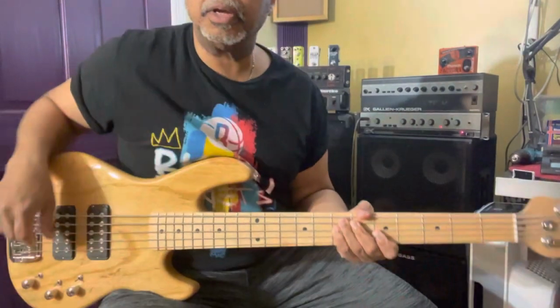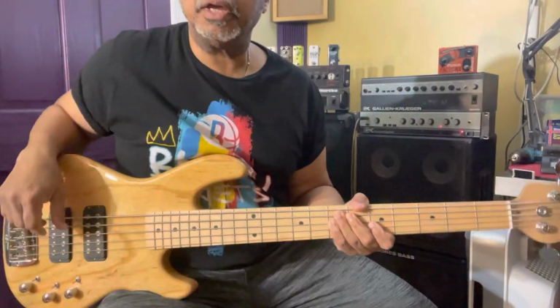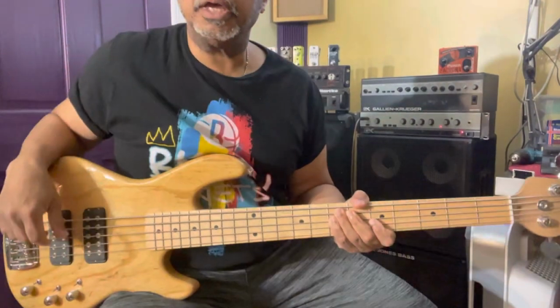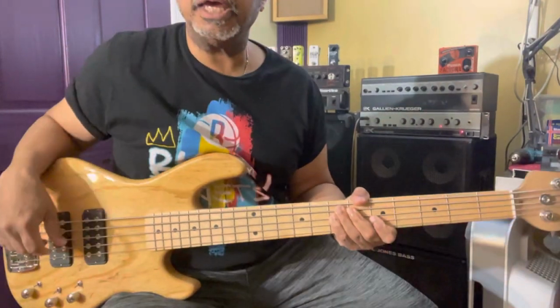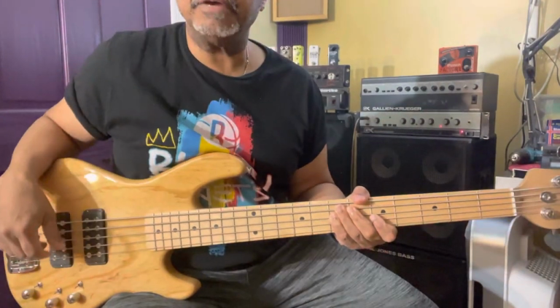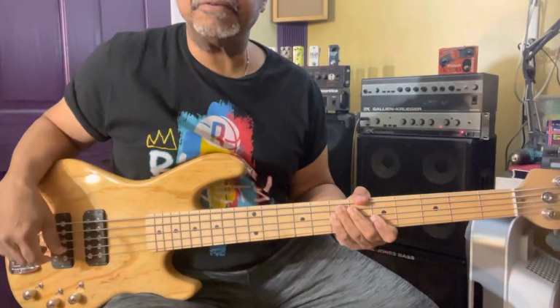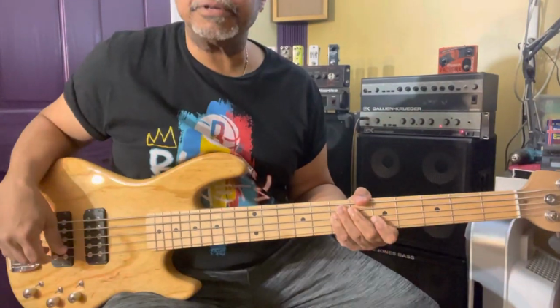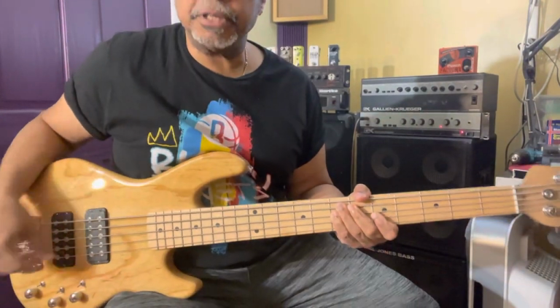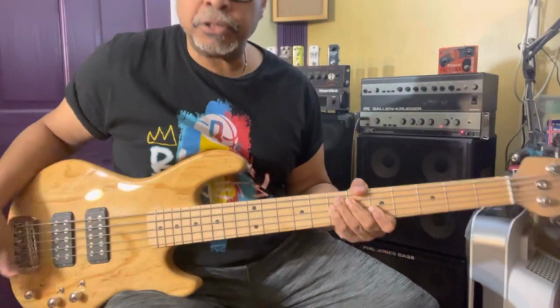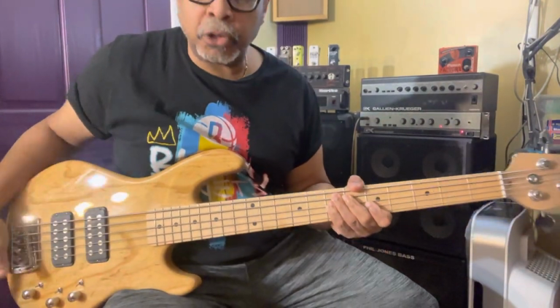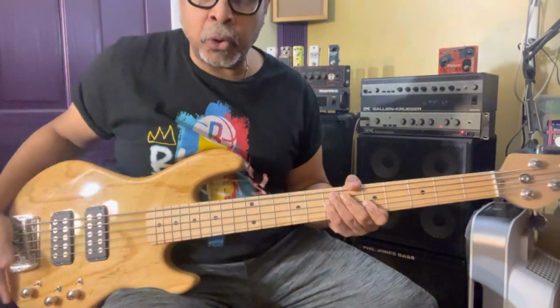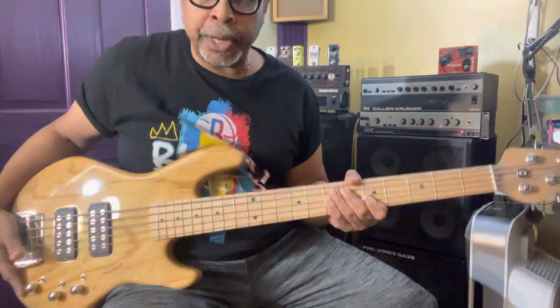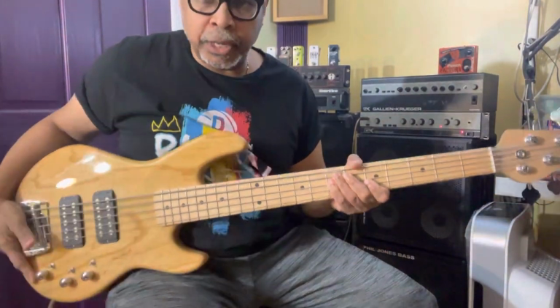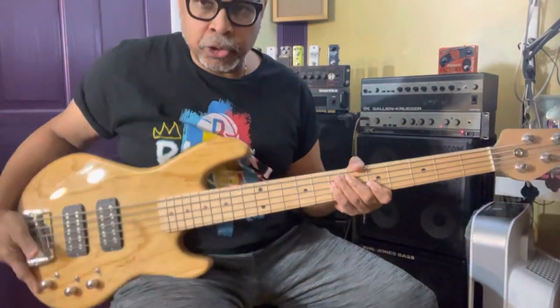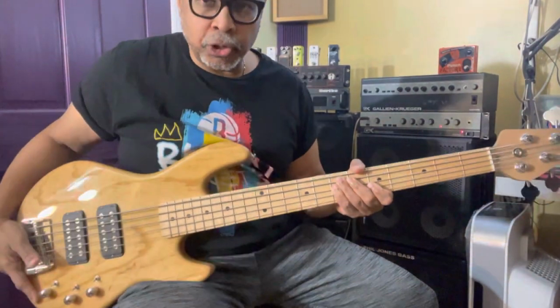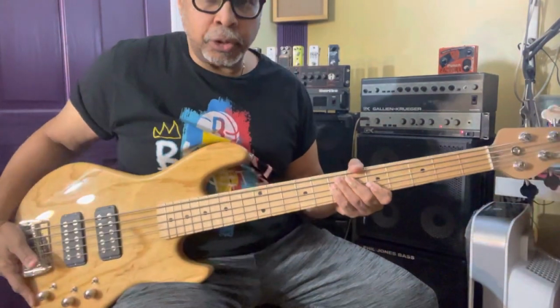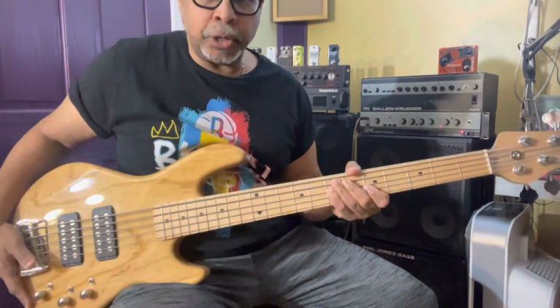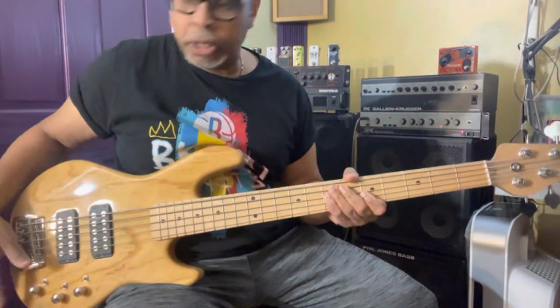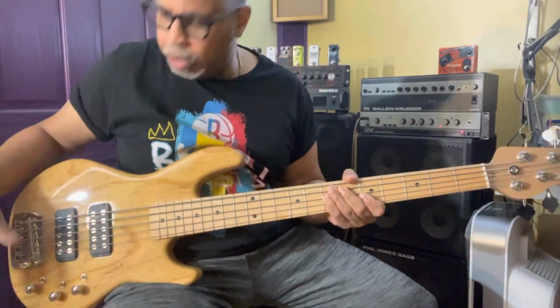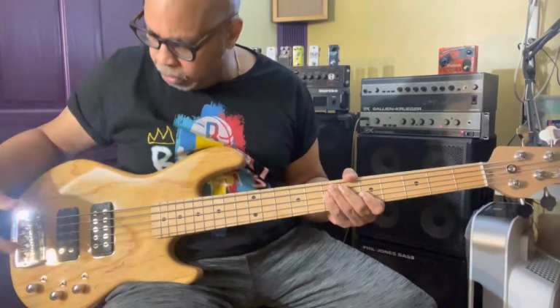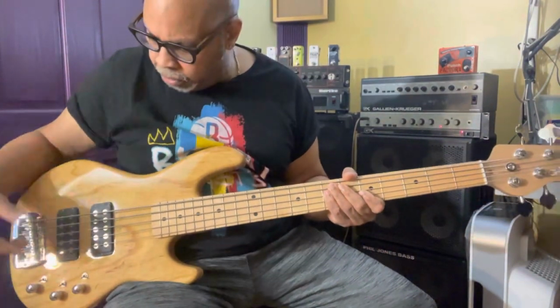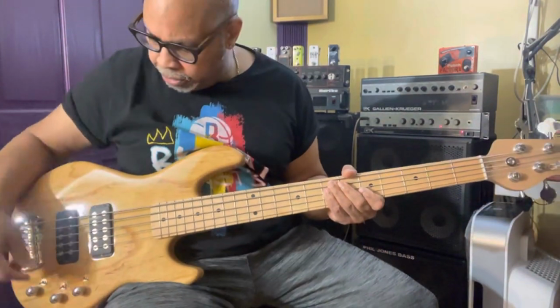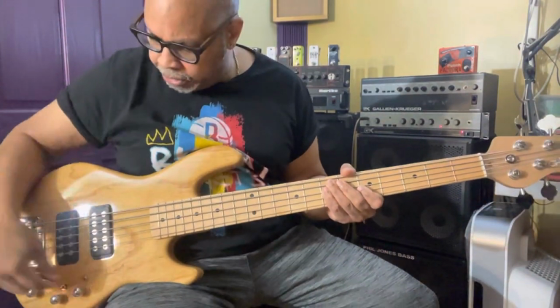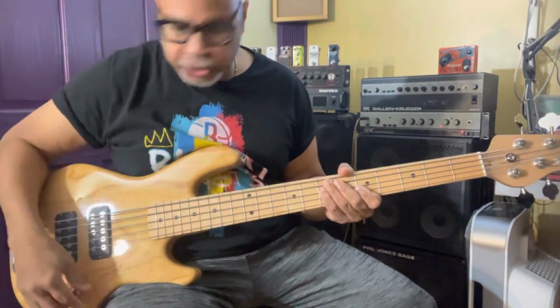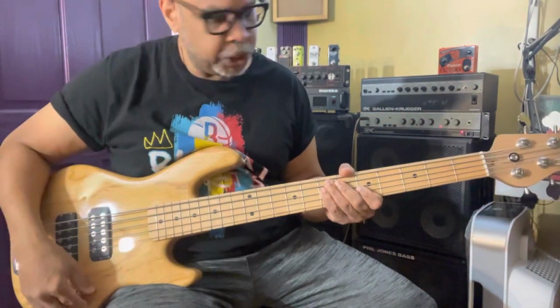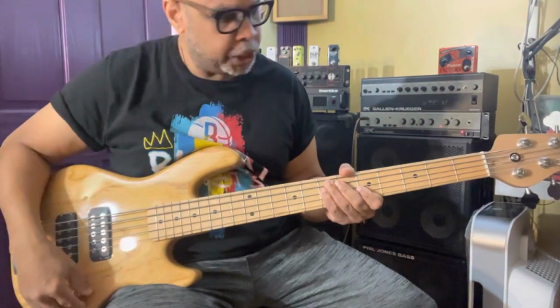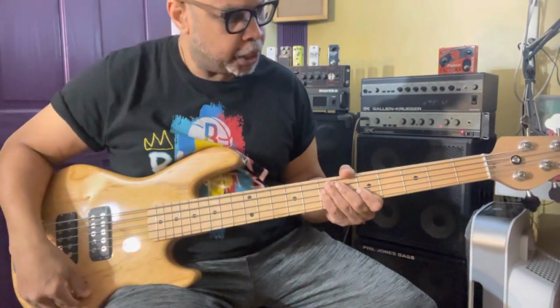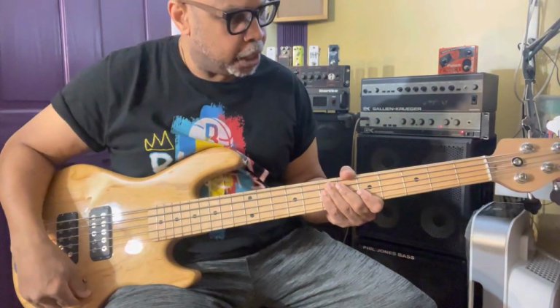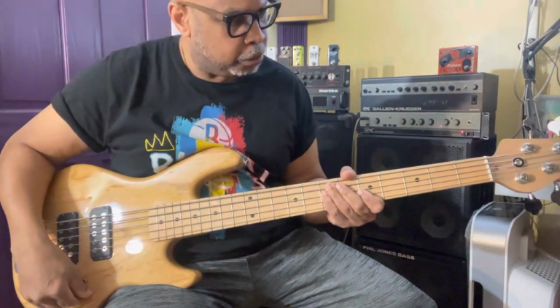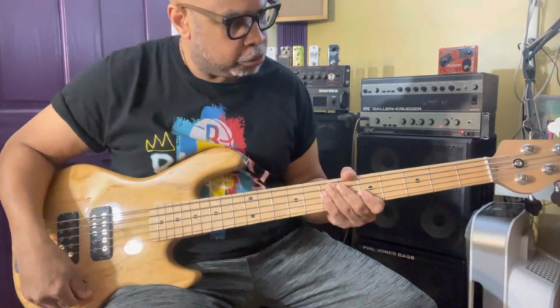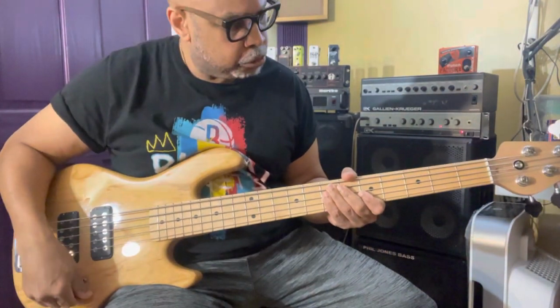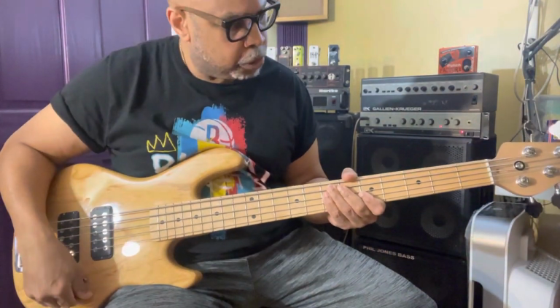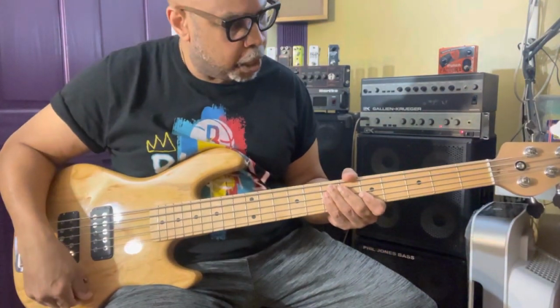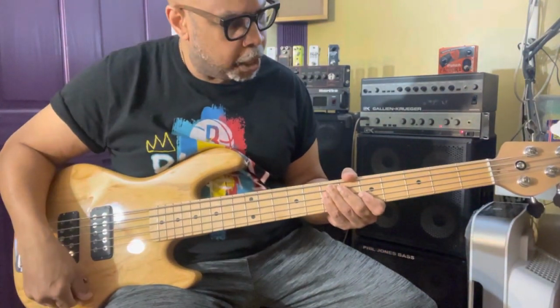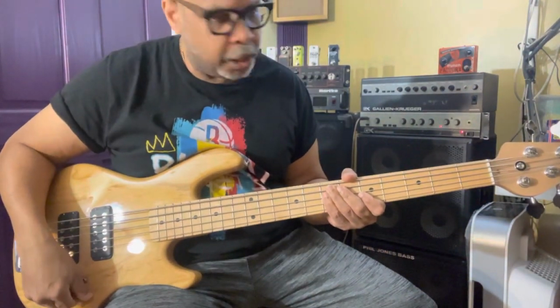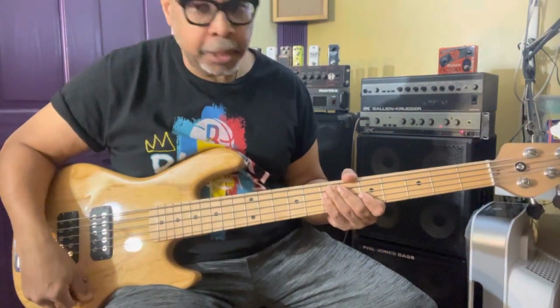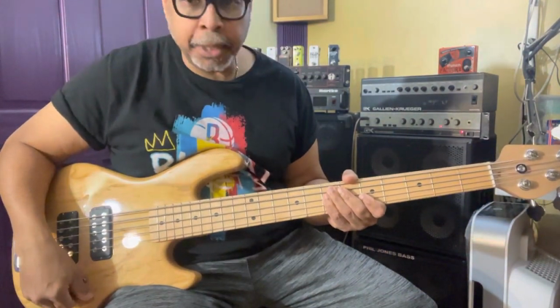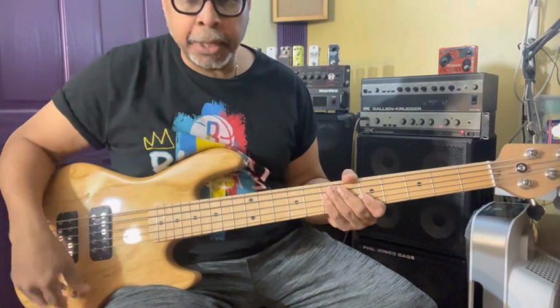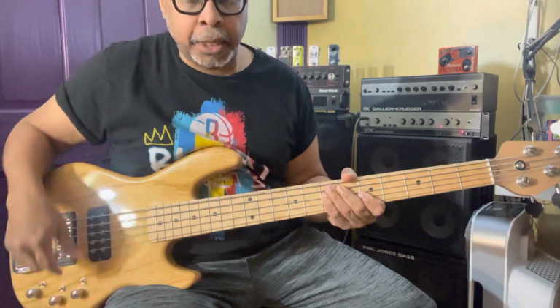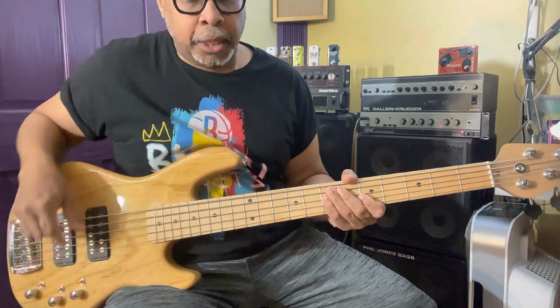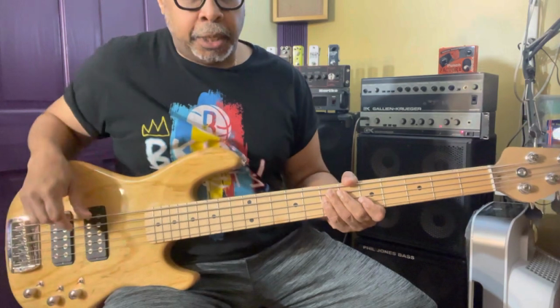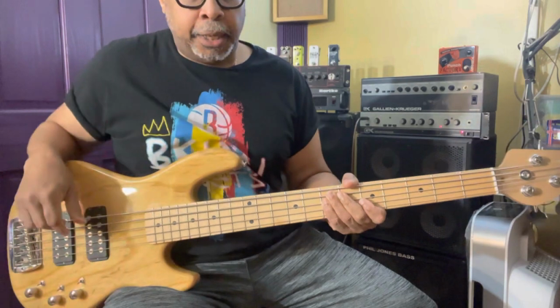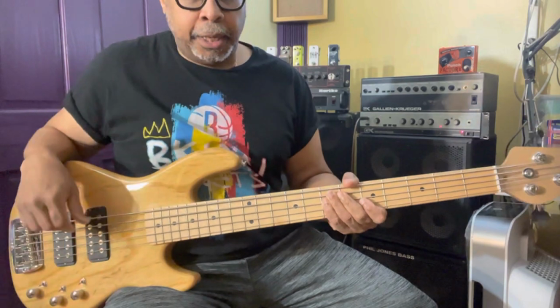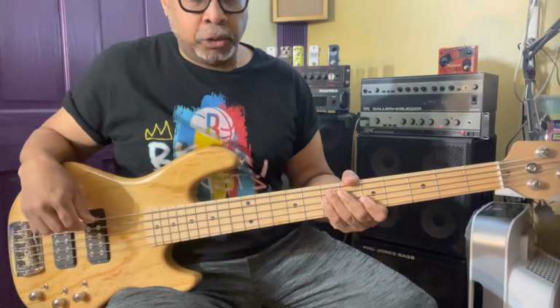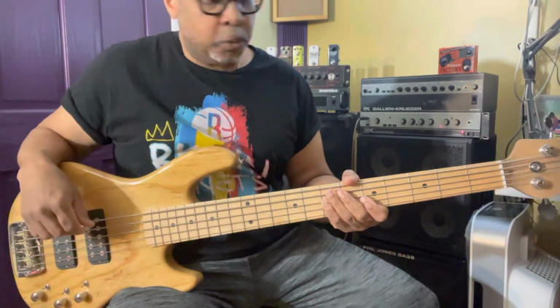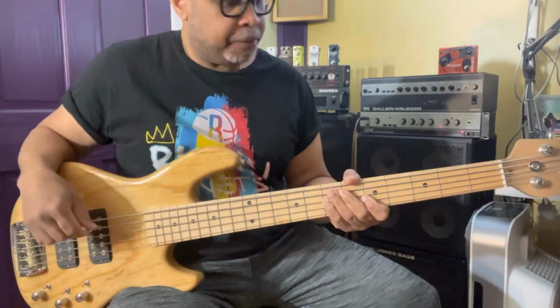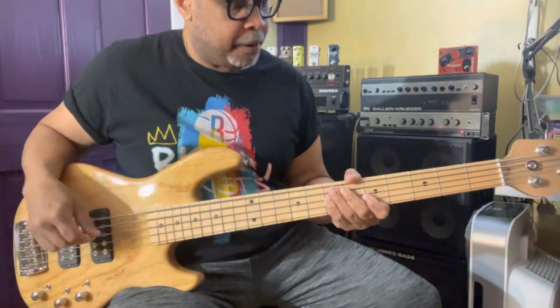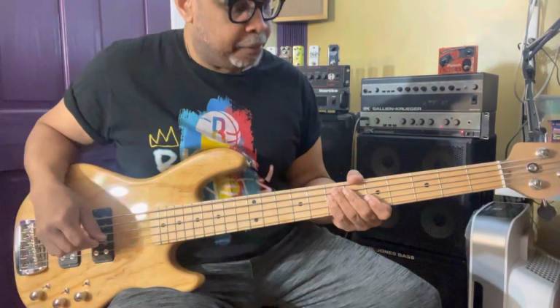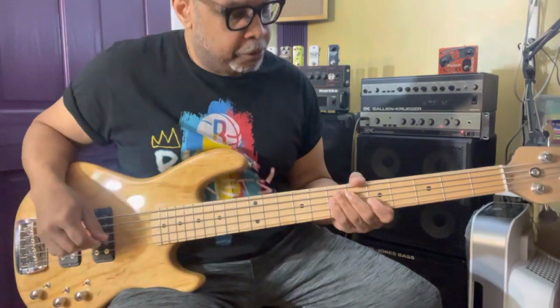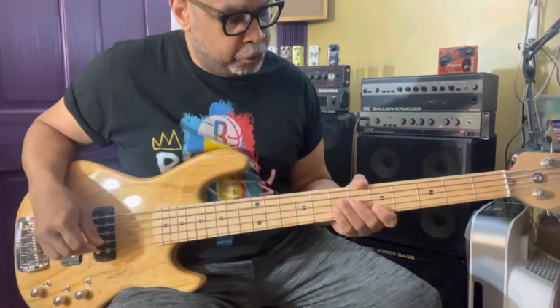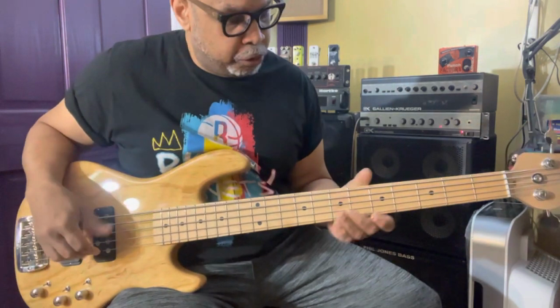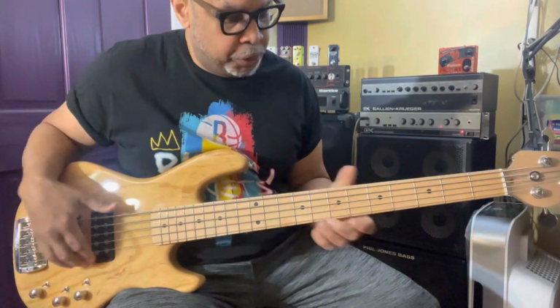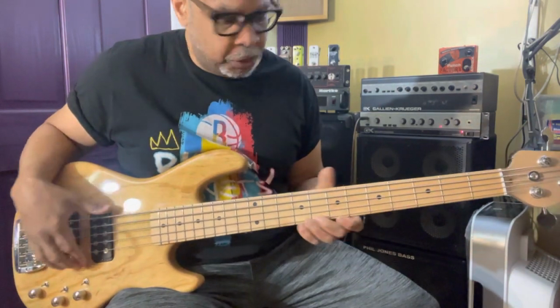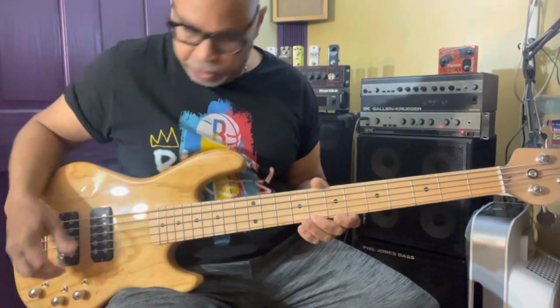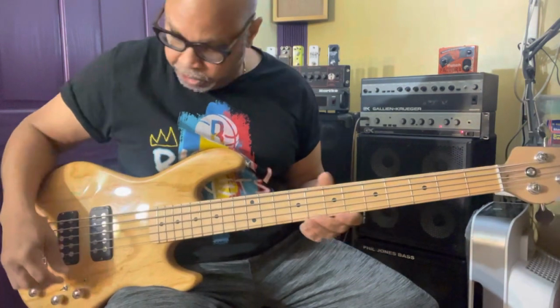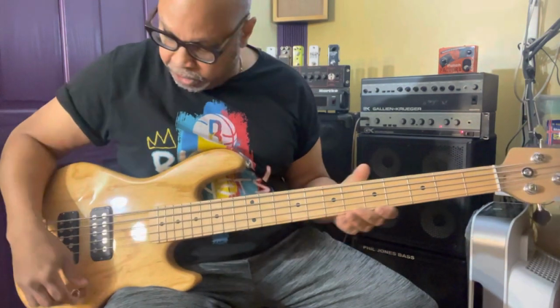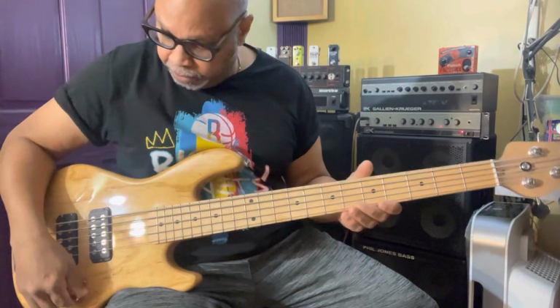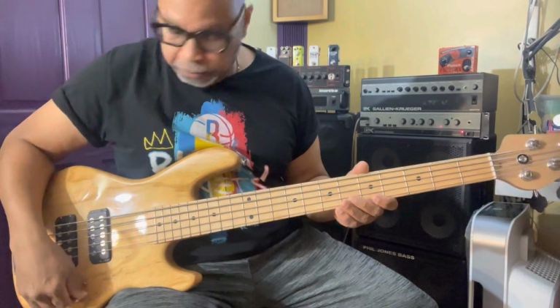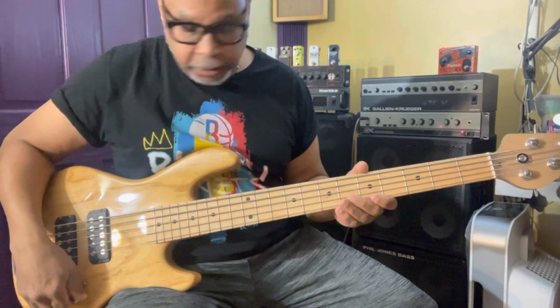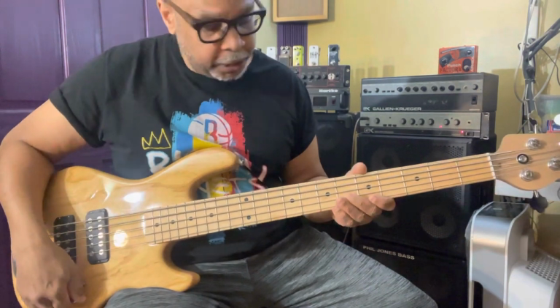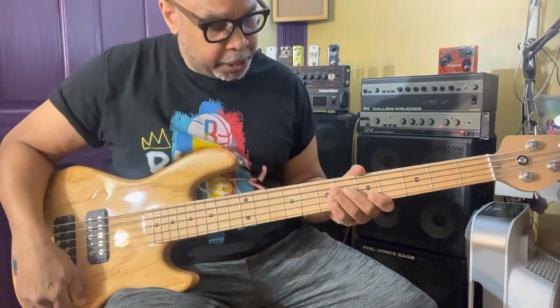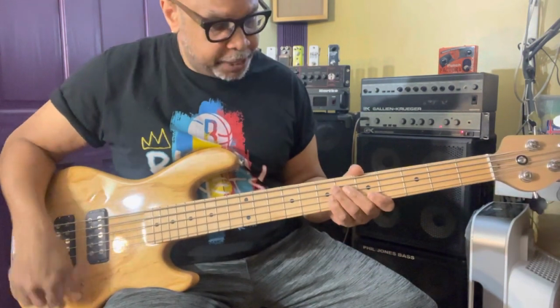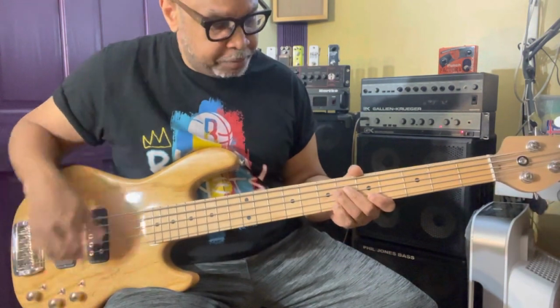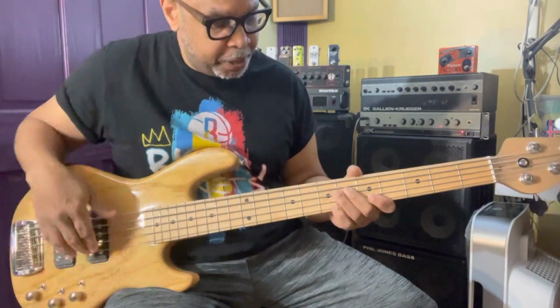Hey folks, here's a quick and dirty on this G&L L2500 Tribute. This is a really nice bass.